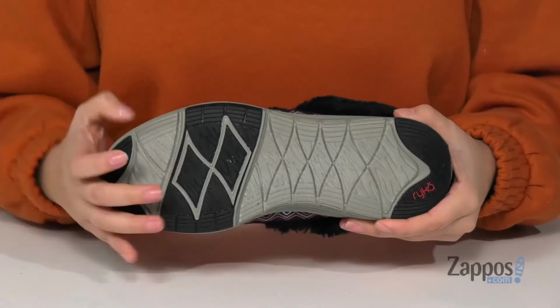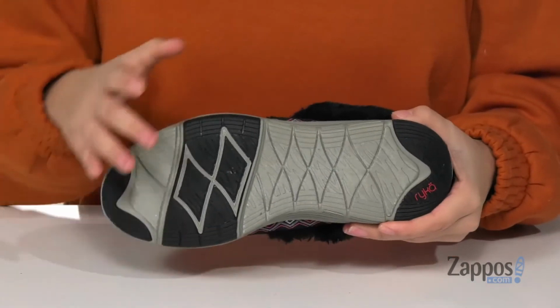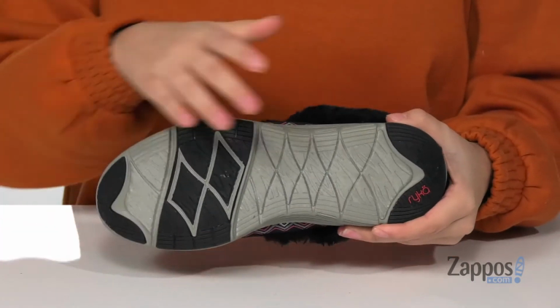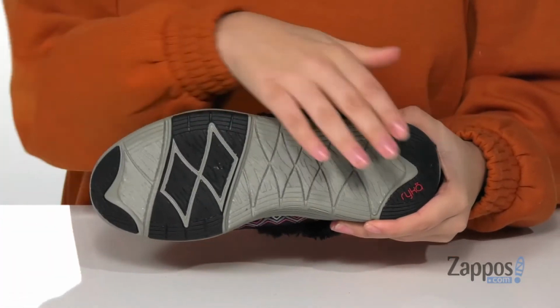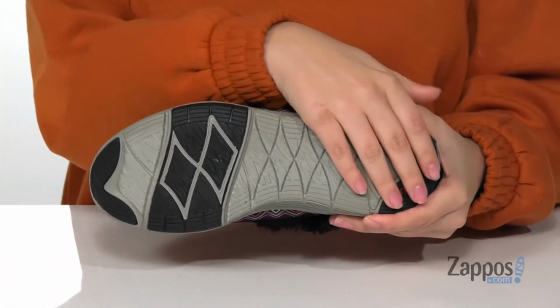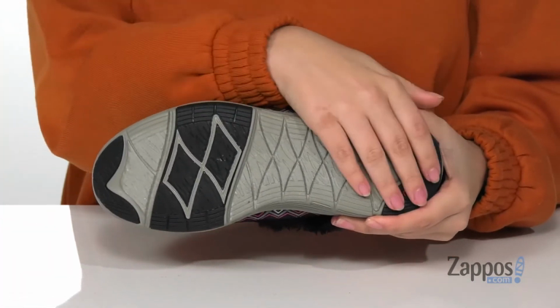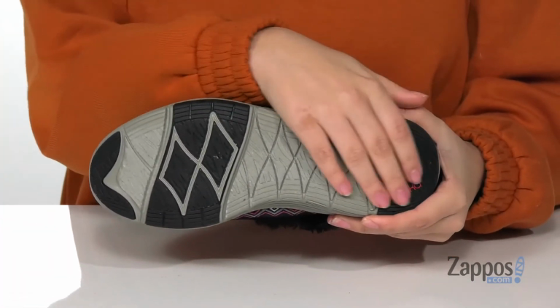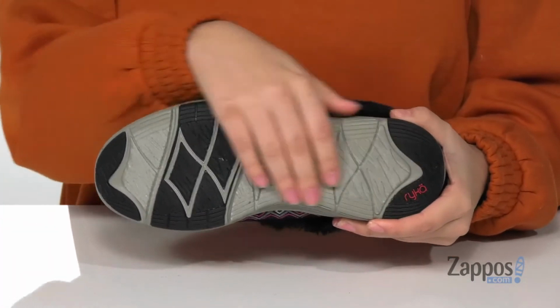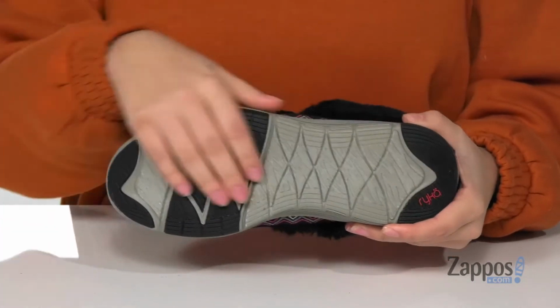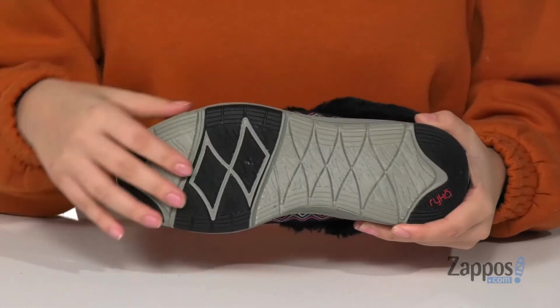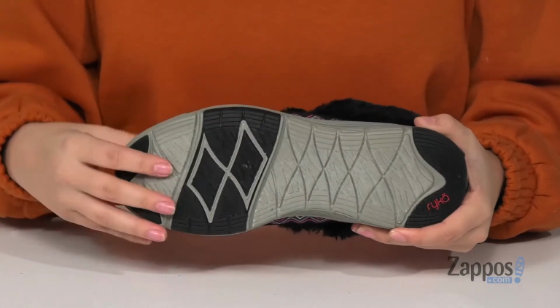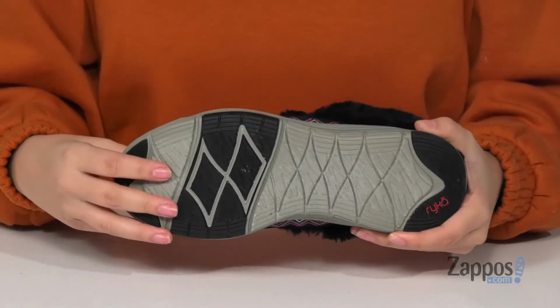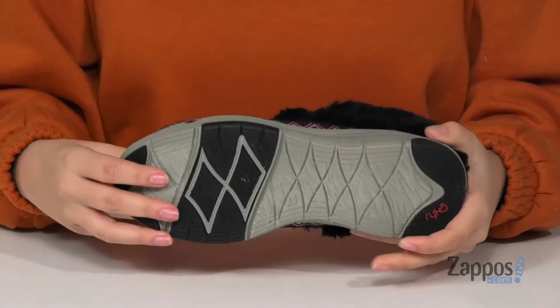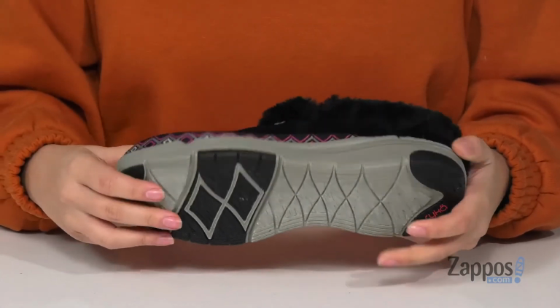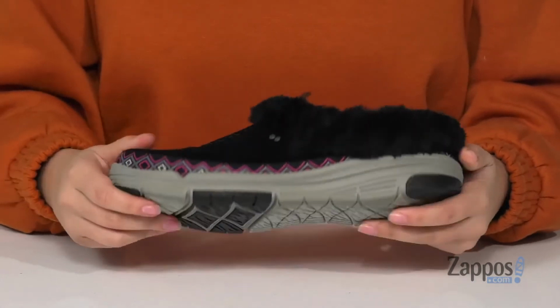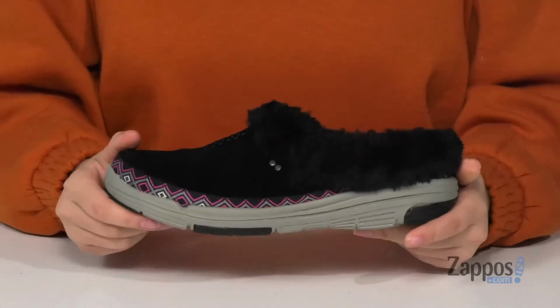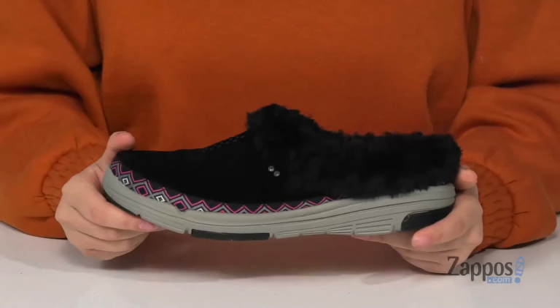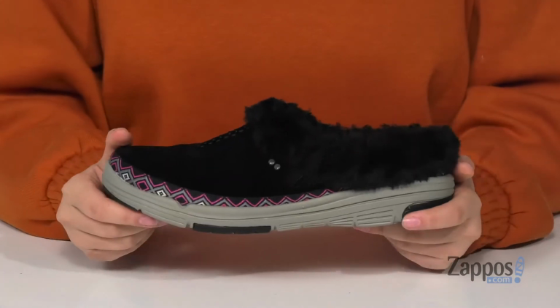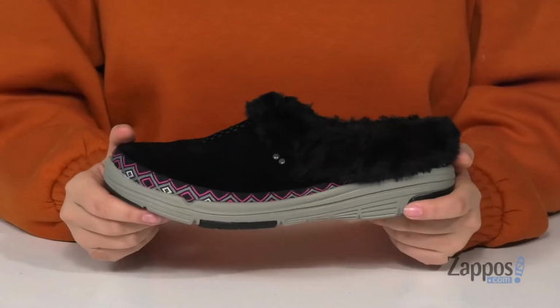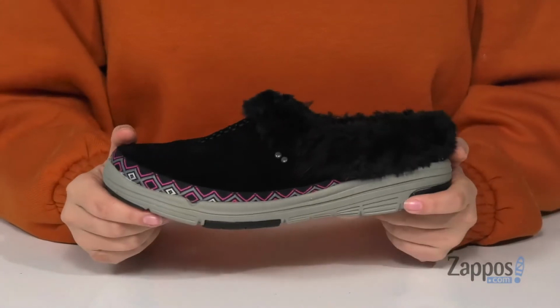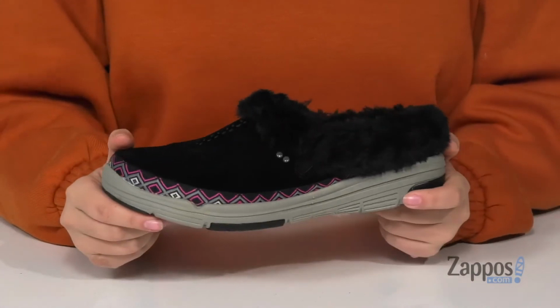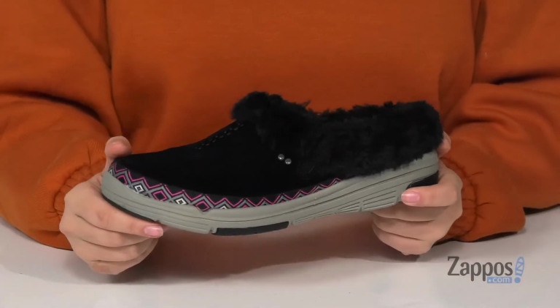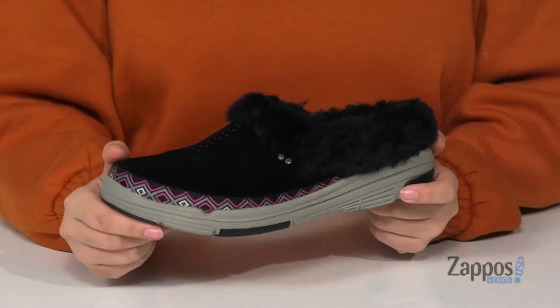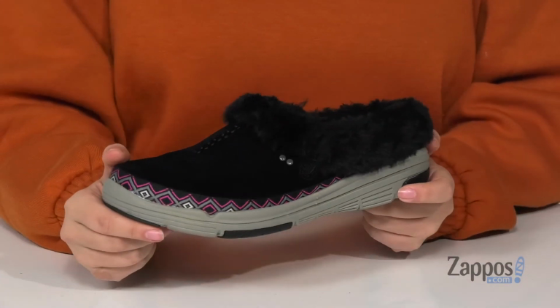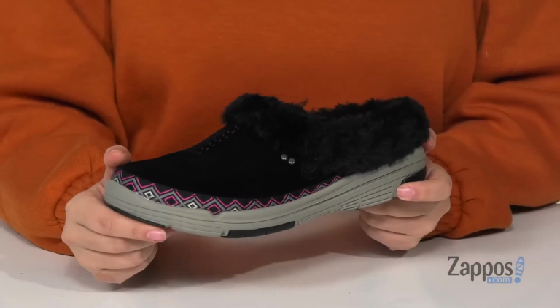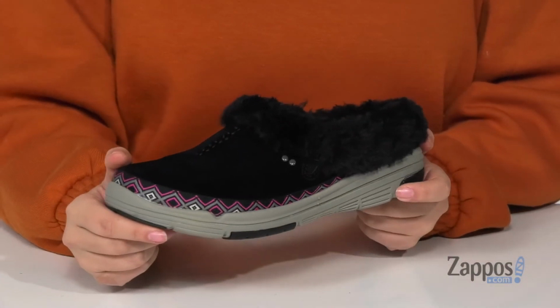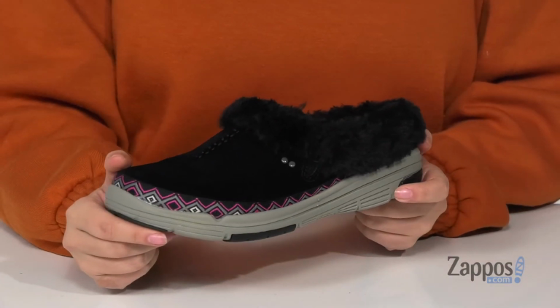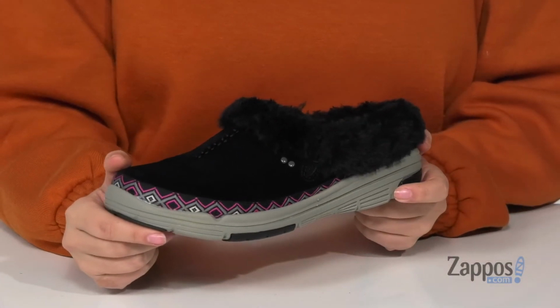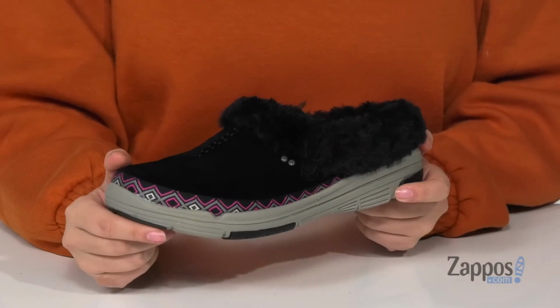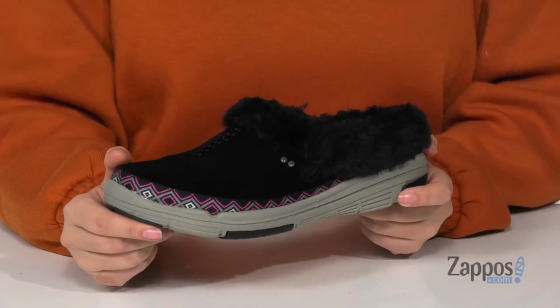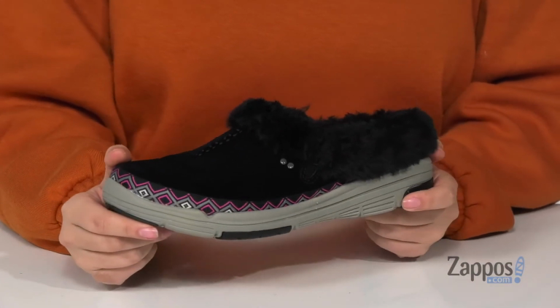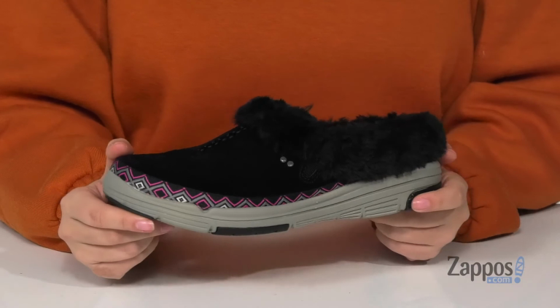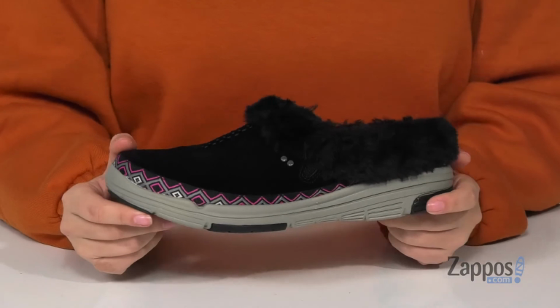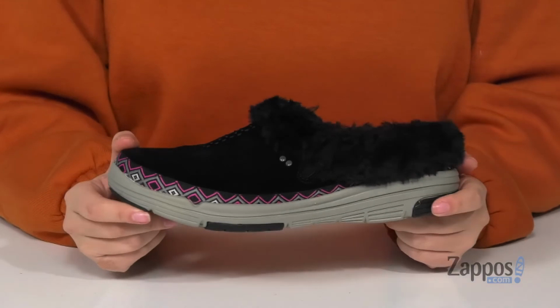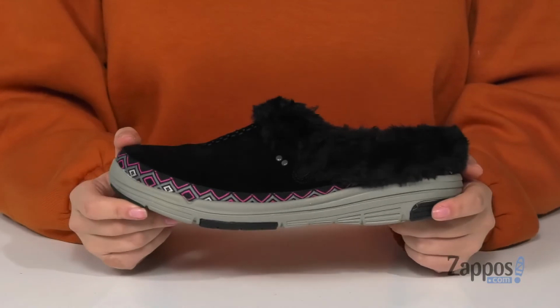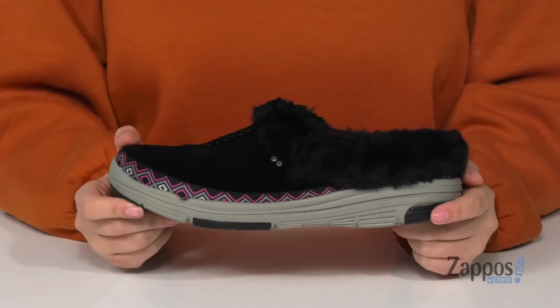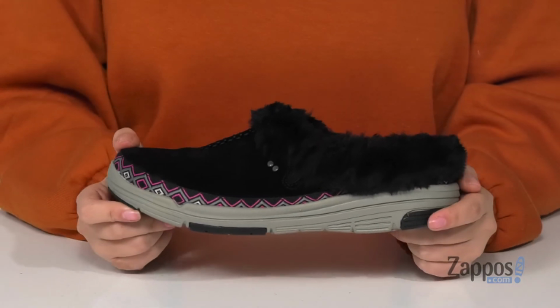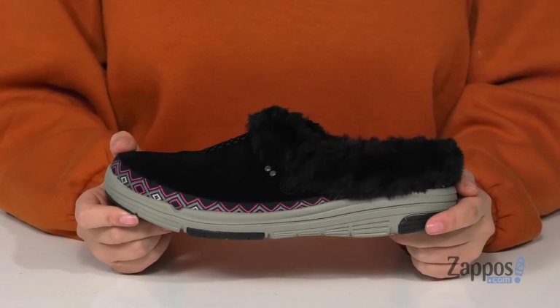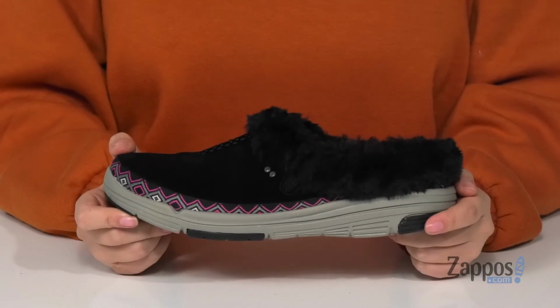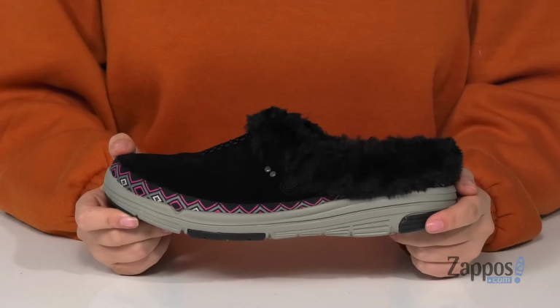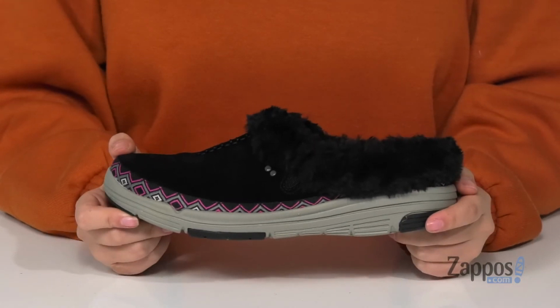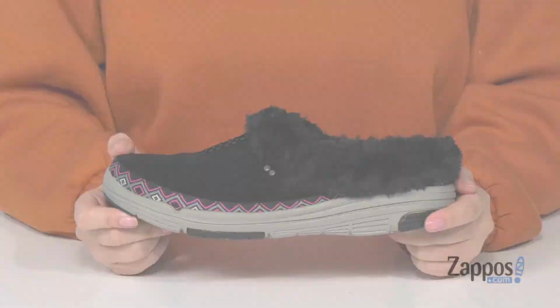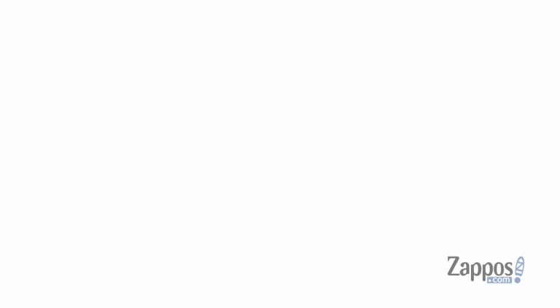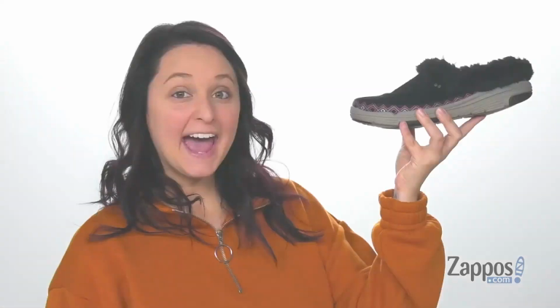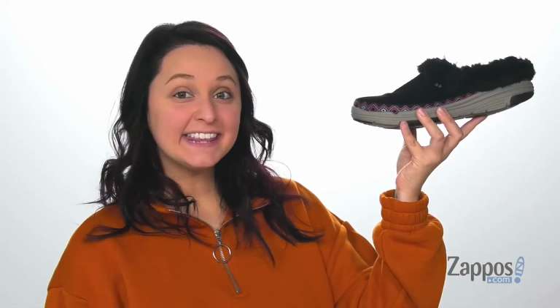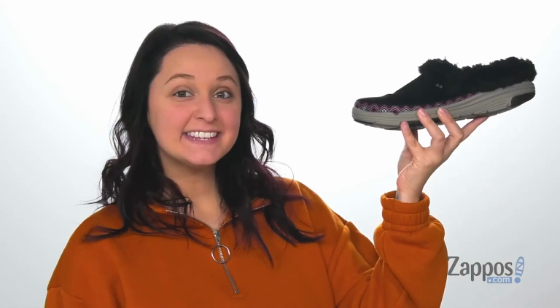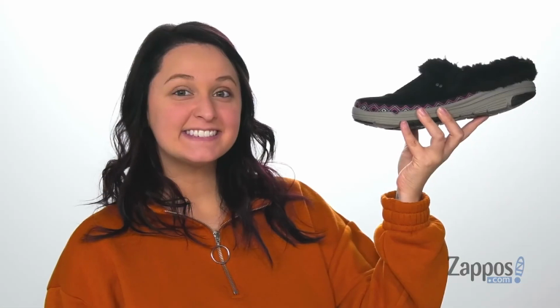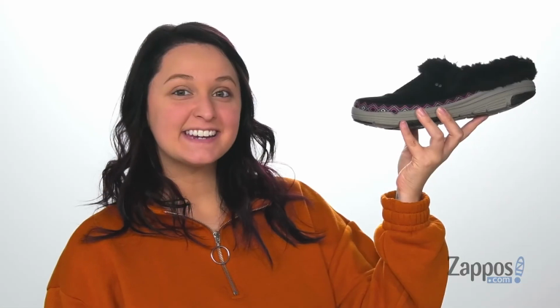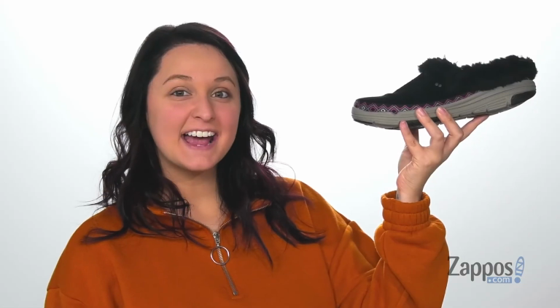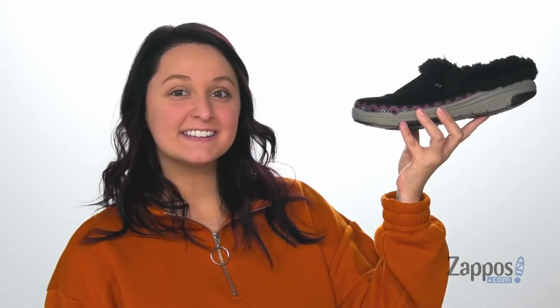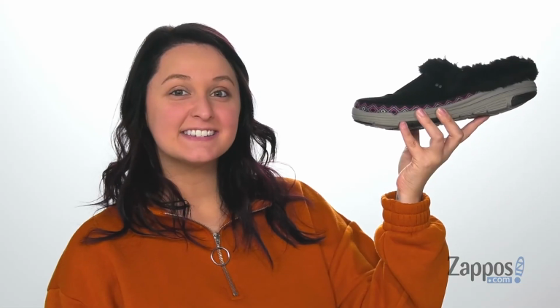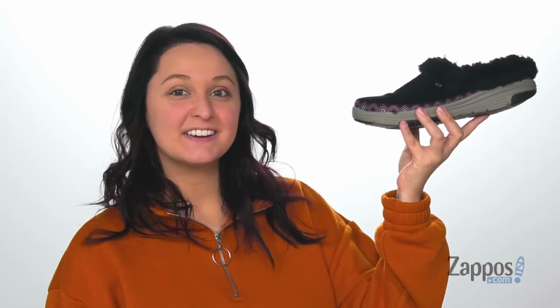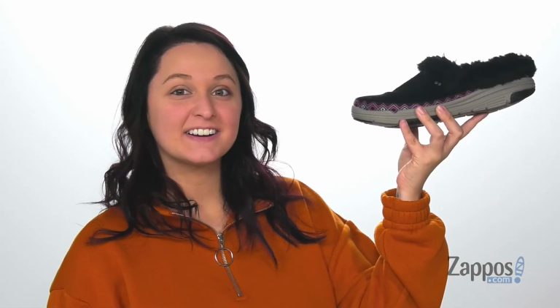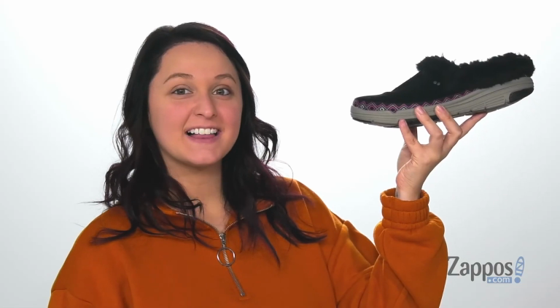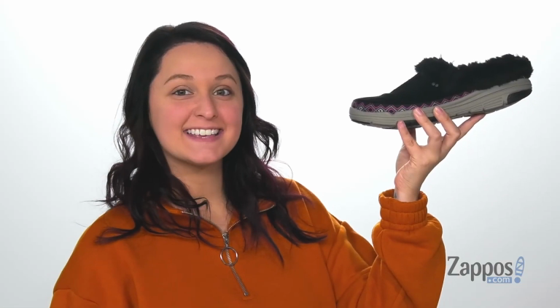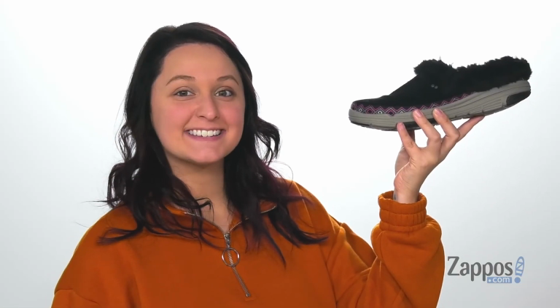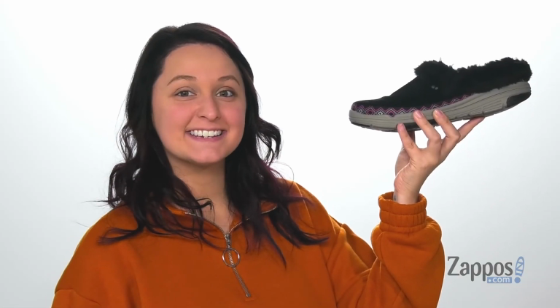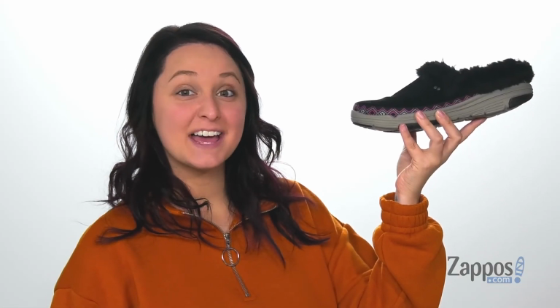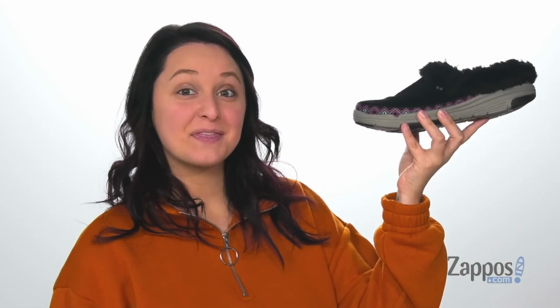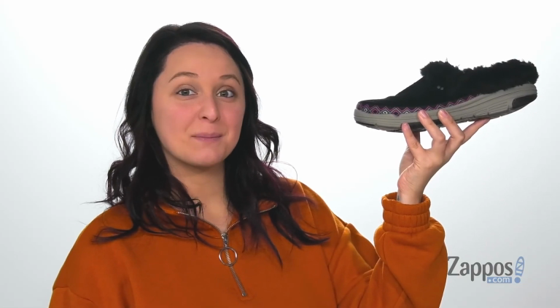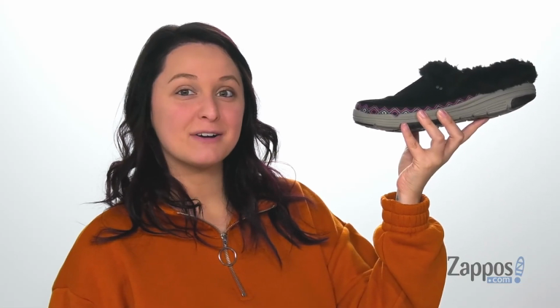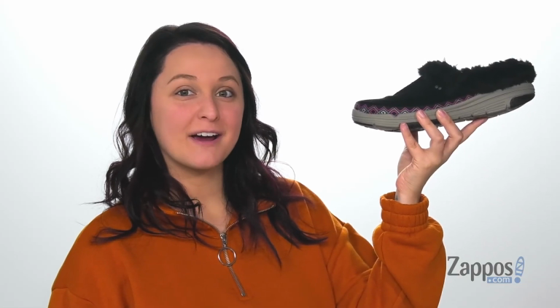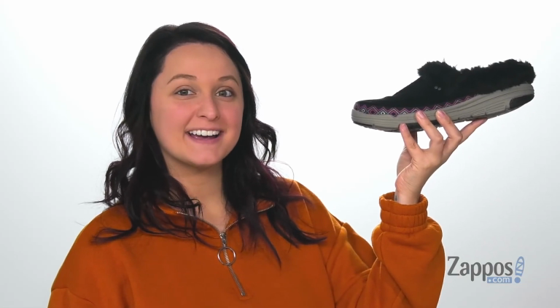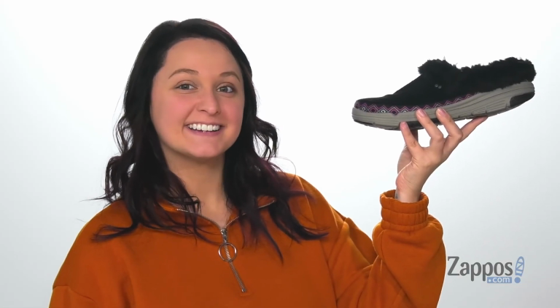Underneath is a textured outsole for traction. I think these would pair so well with some leggings and a hoodie — add this style to your closet! They're by RYKA.